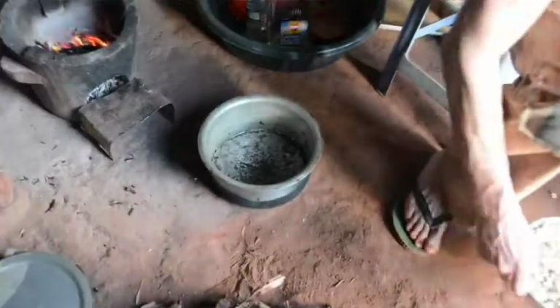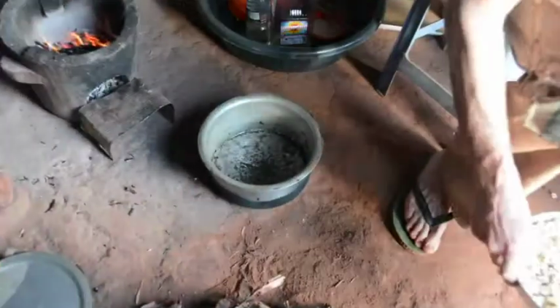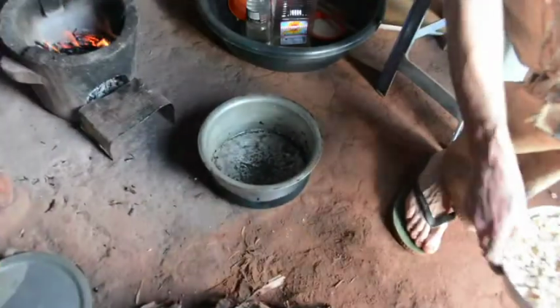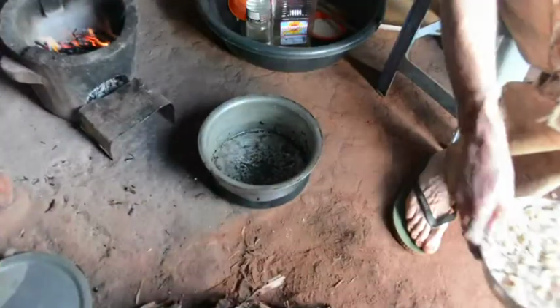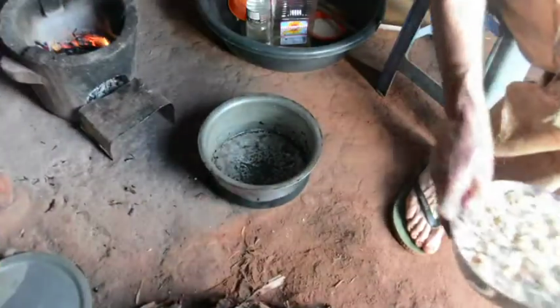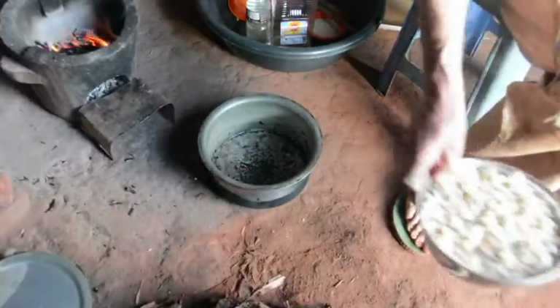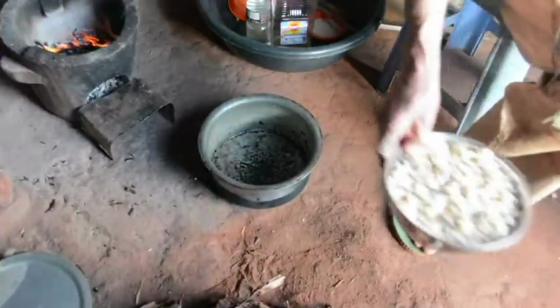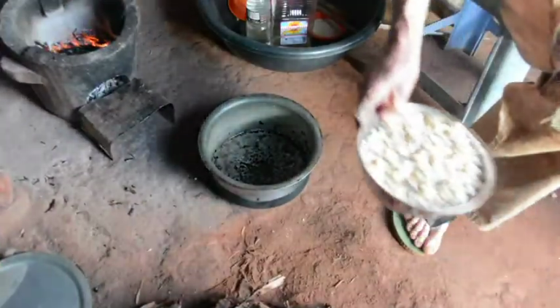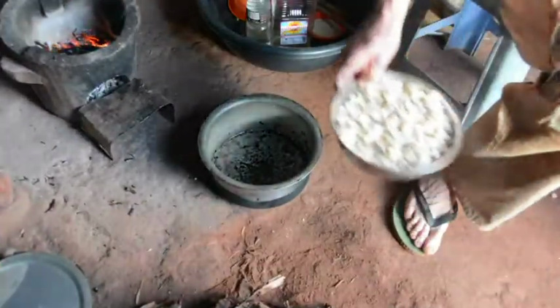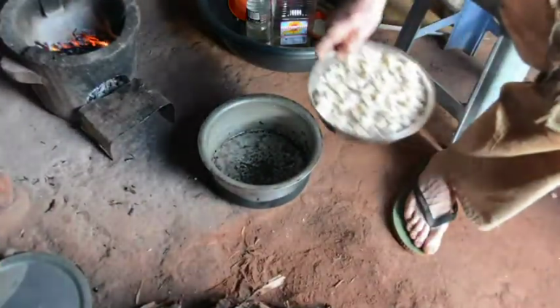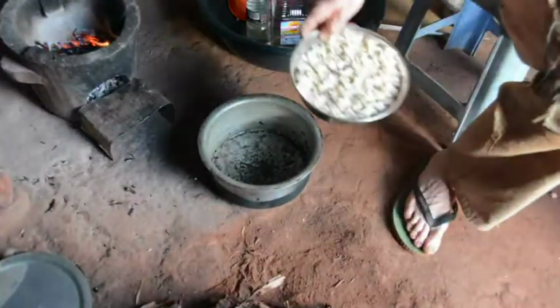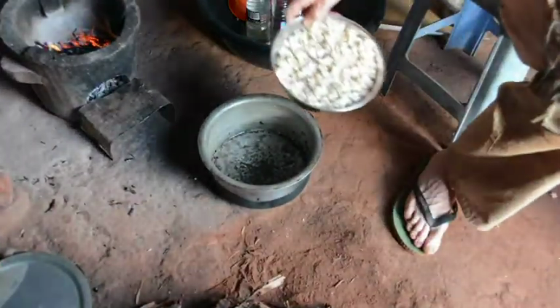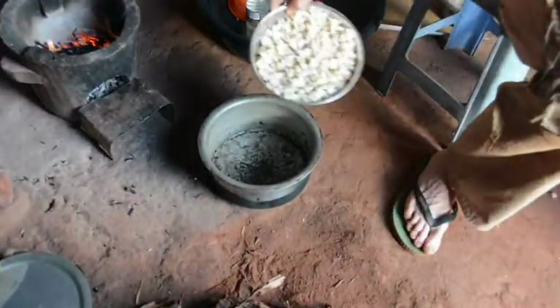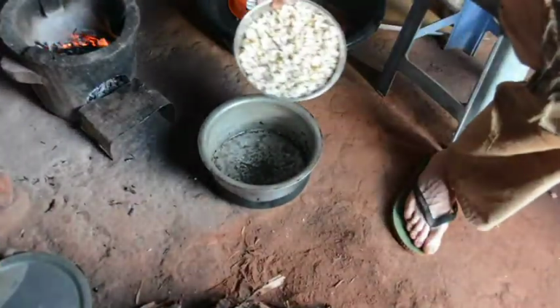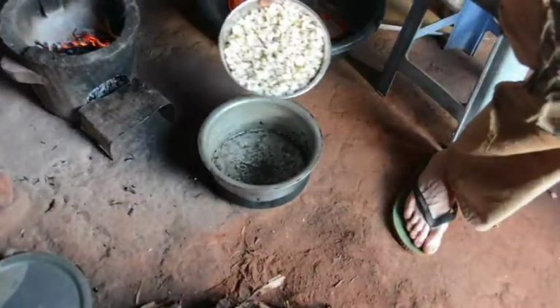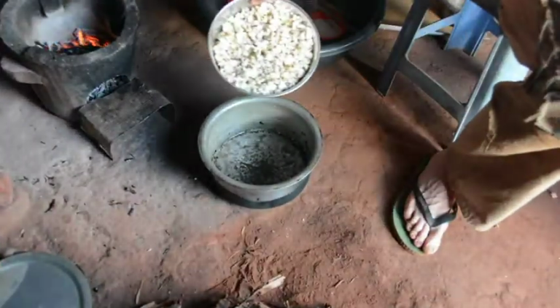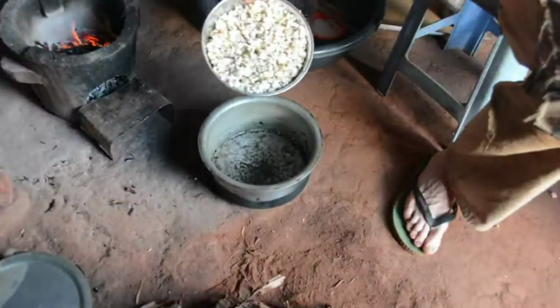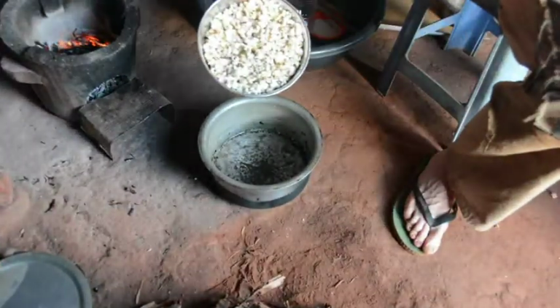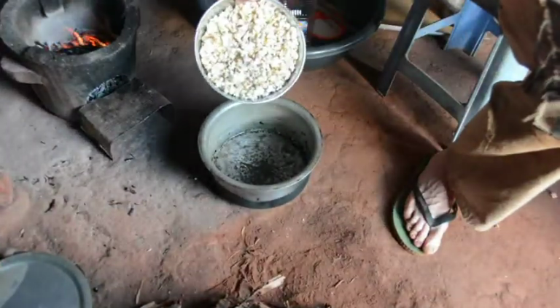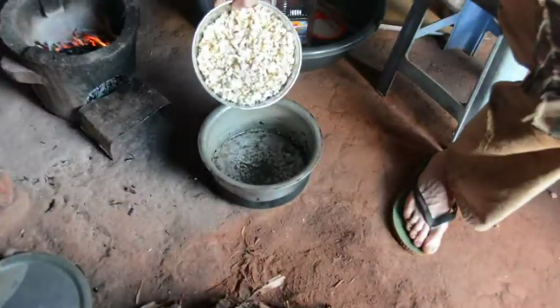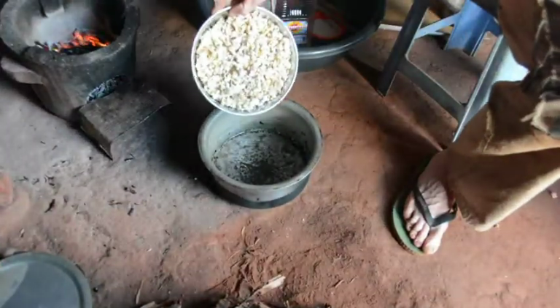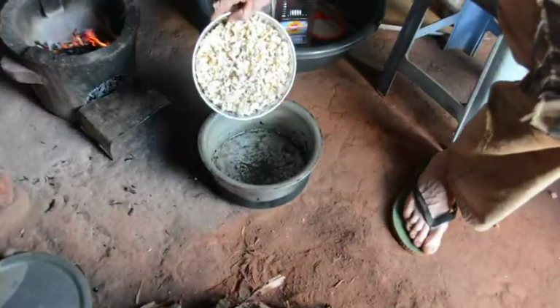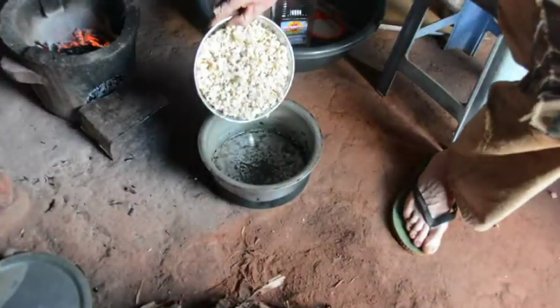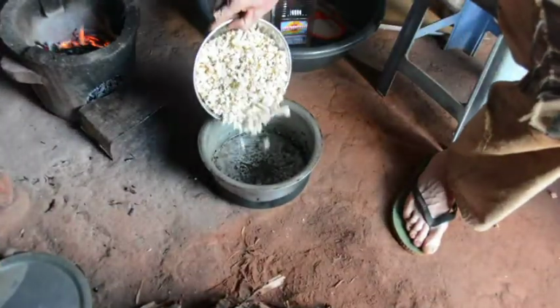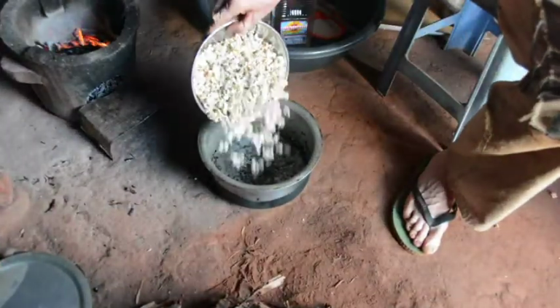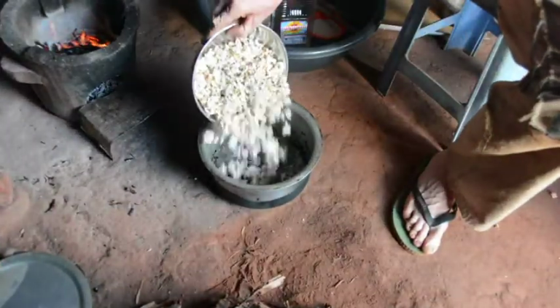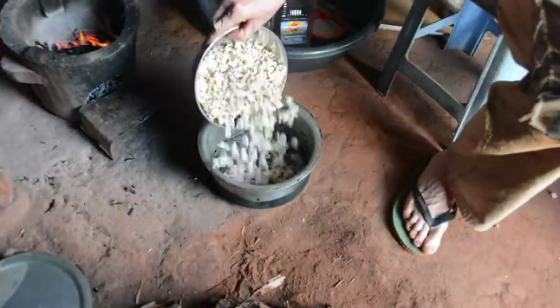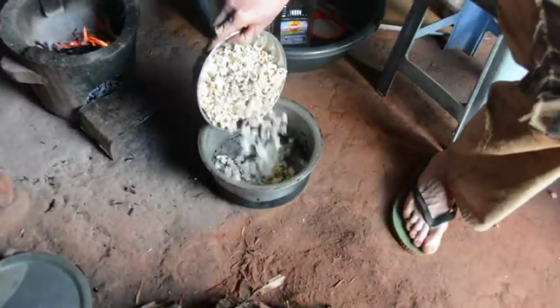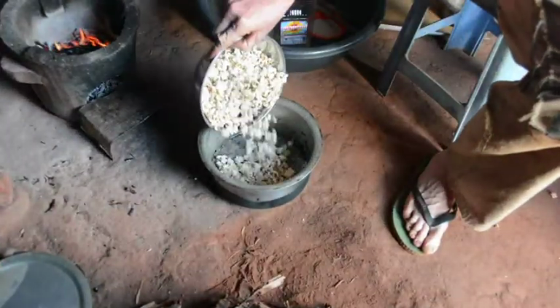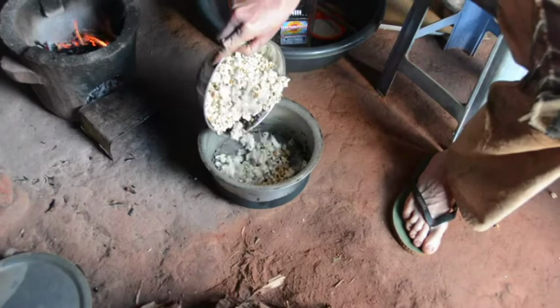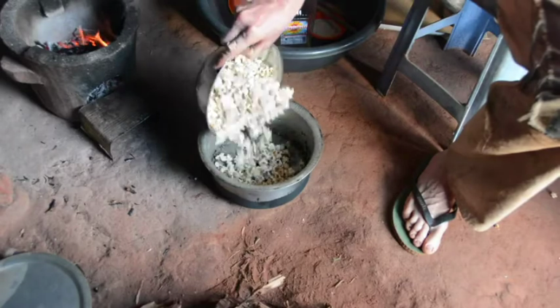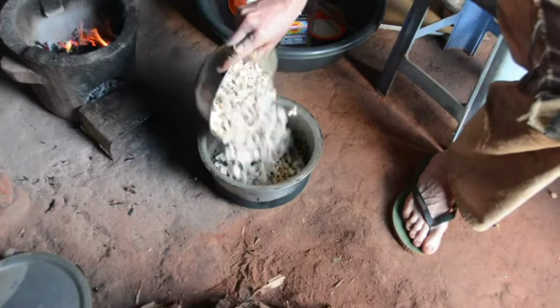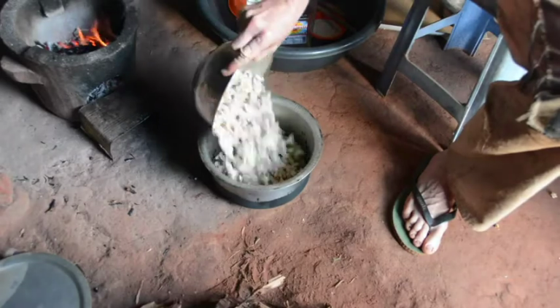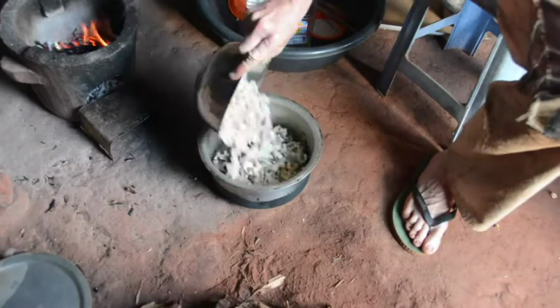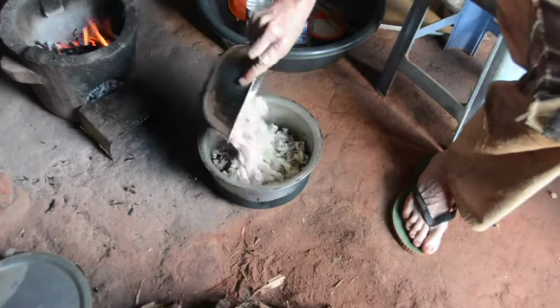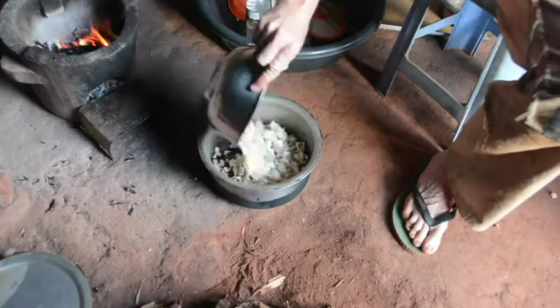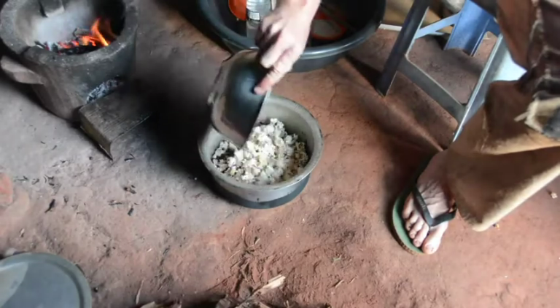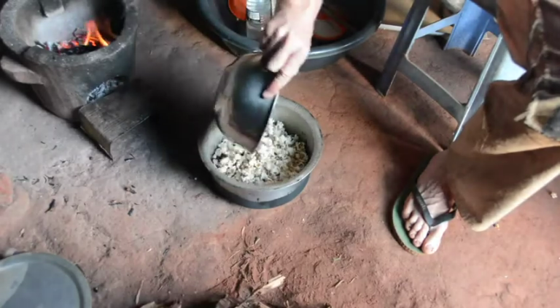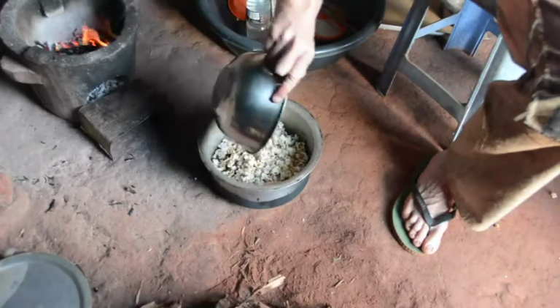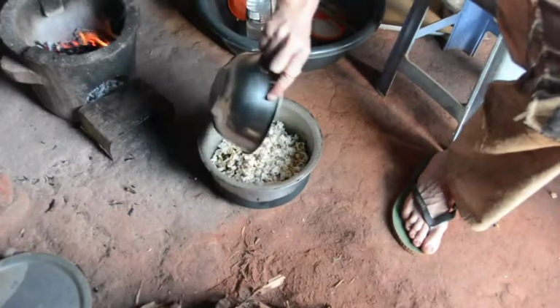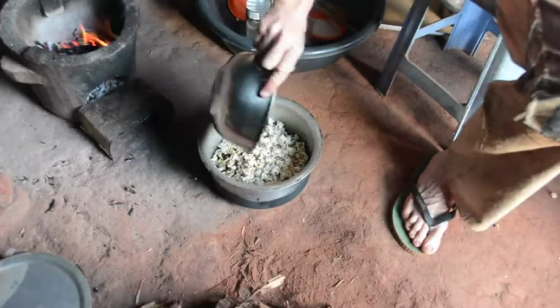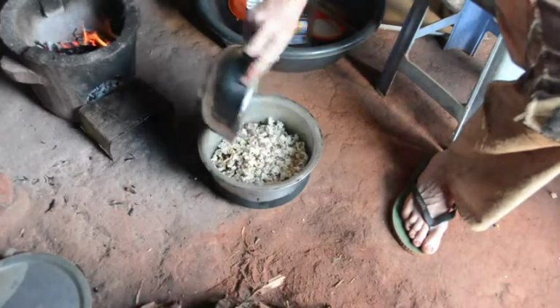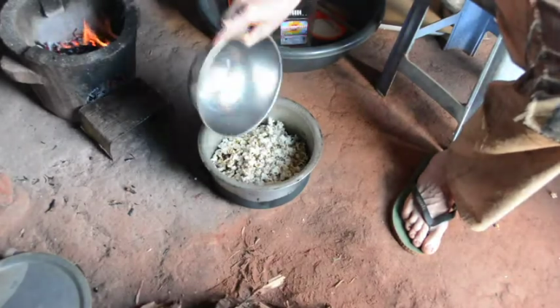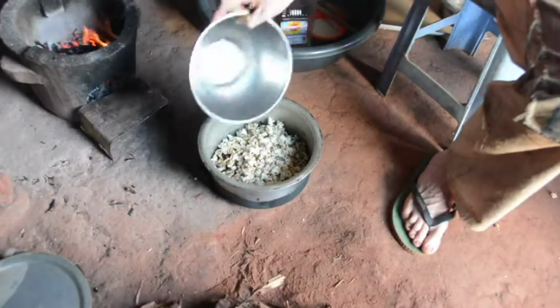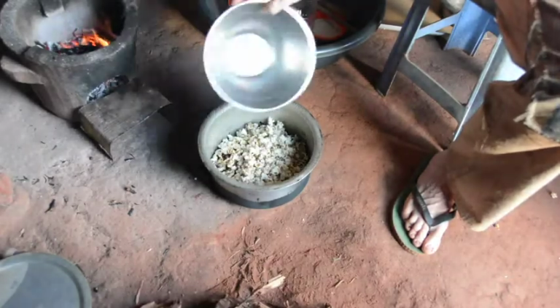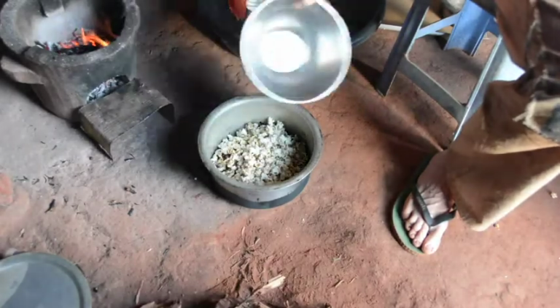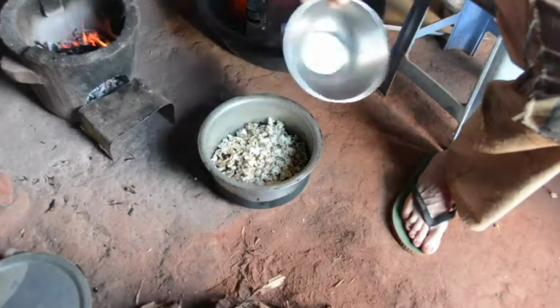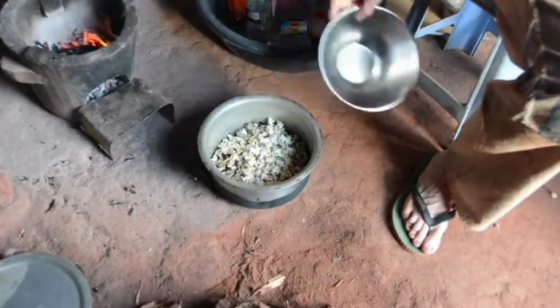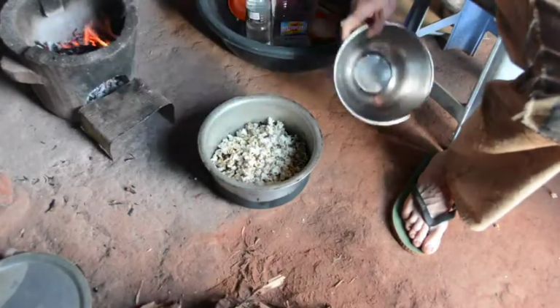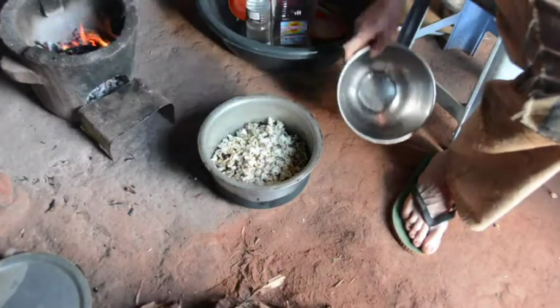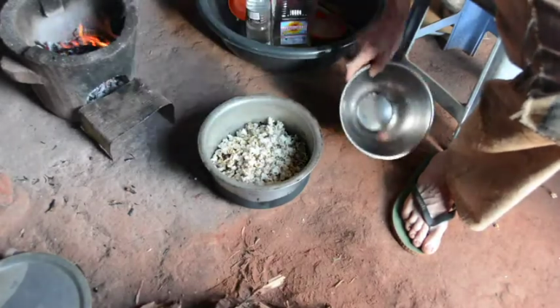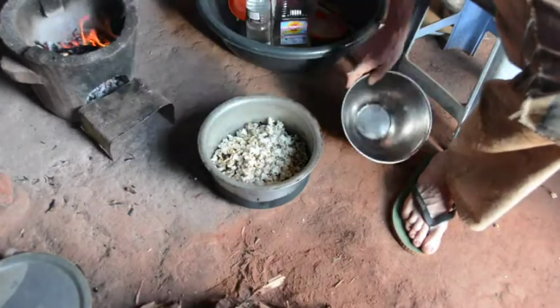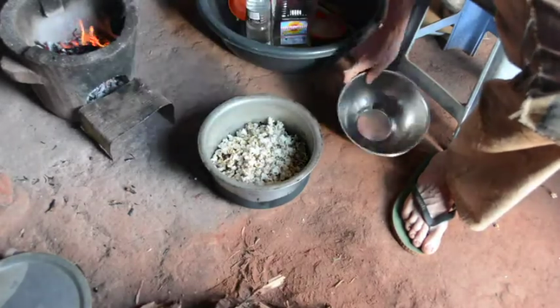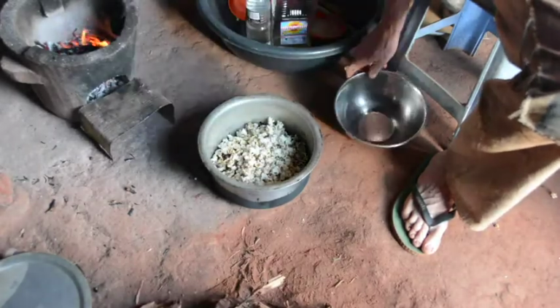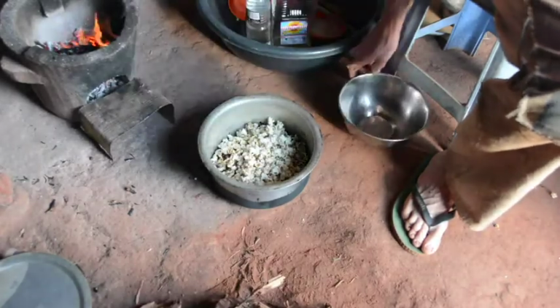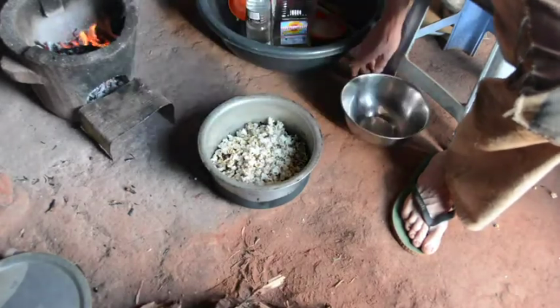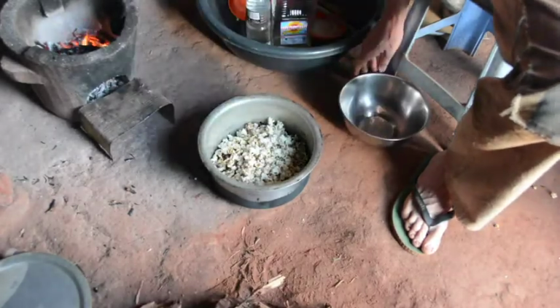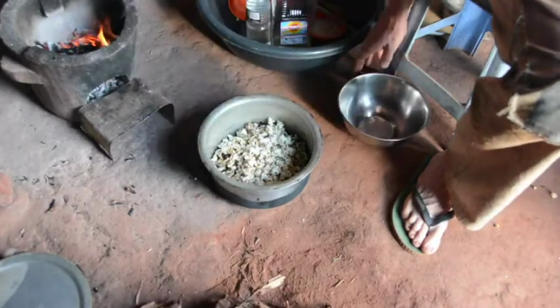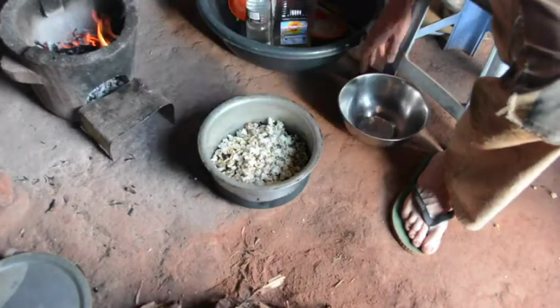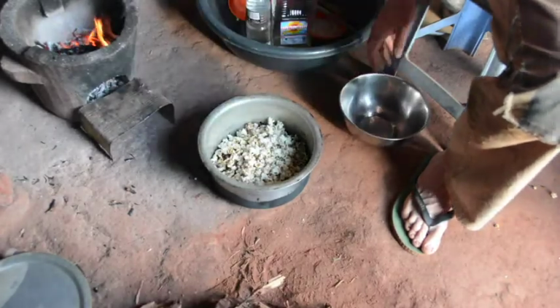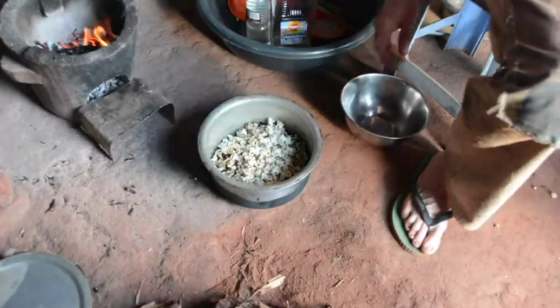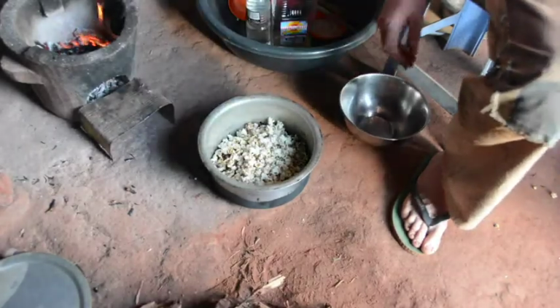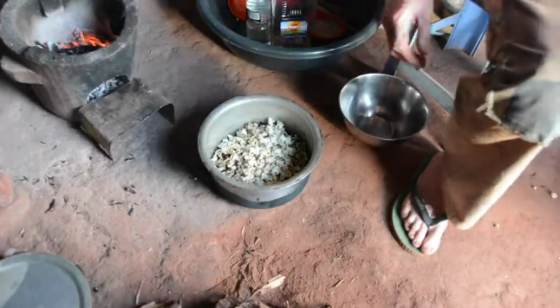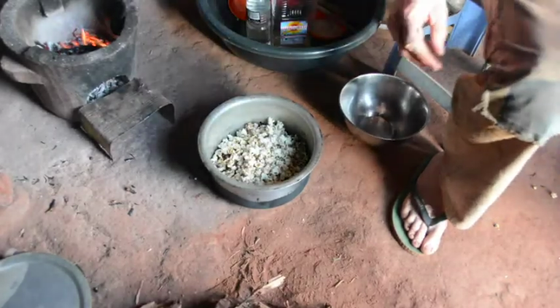Now I'll put the popcorn and the ground nuts back into the large pot because it's bigger and I'll need to stir things.